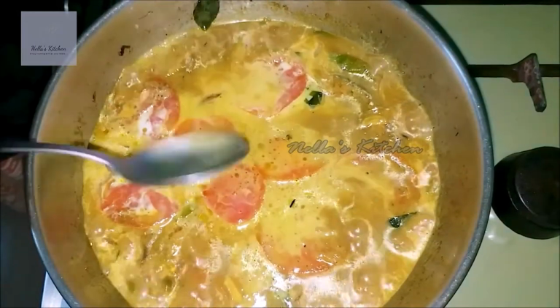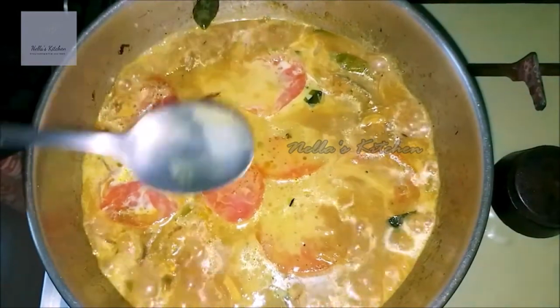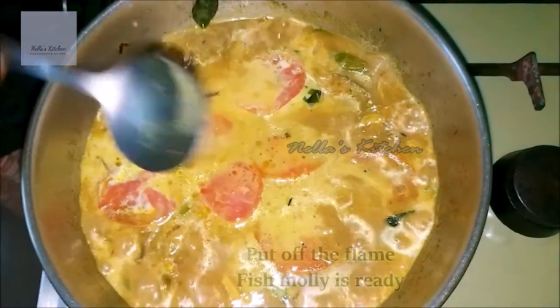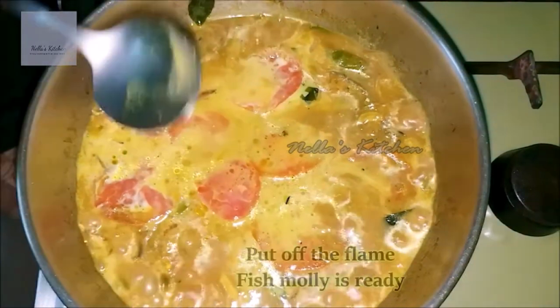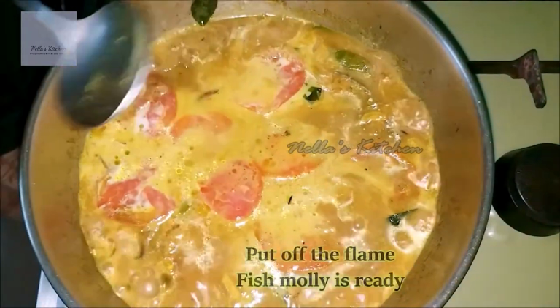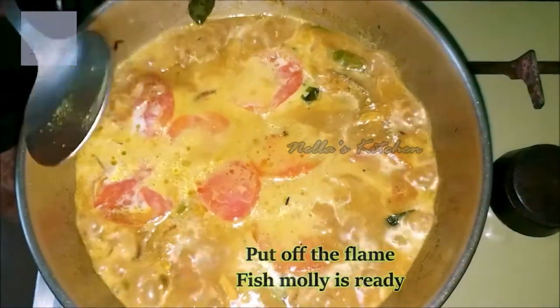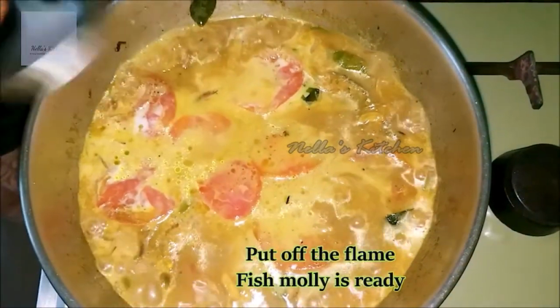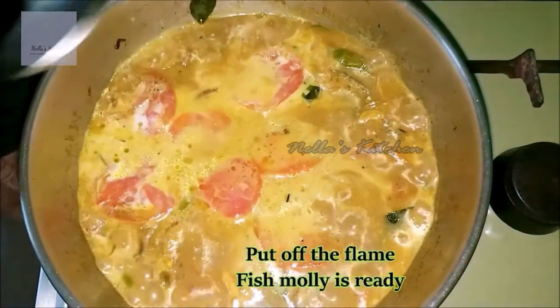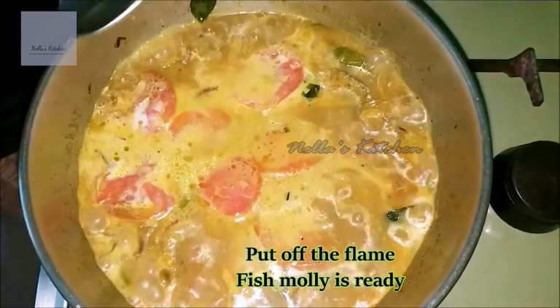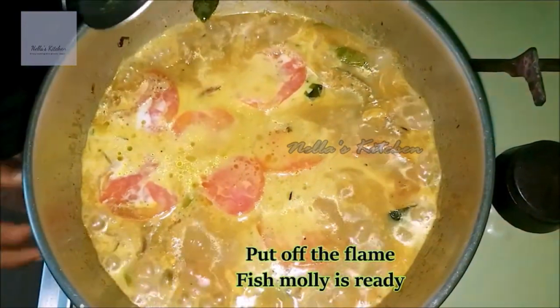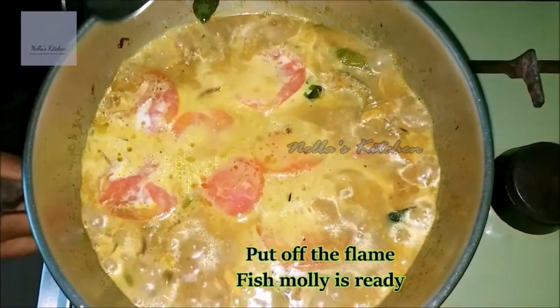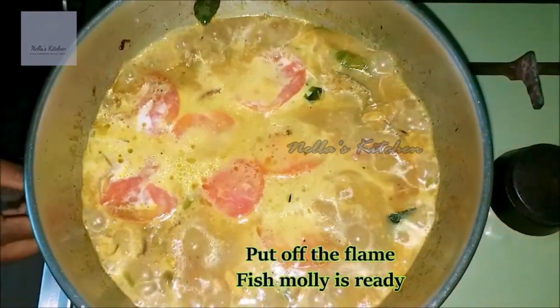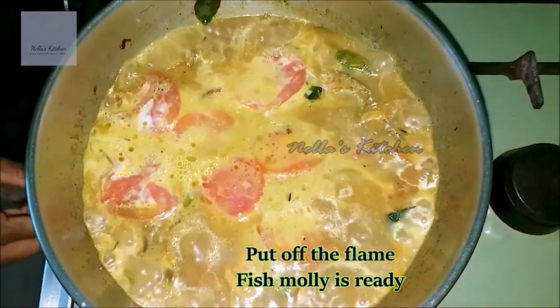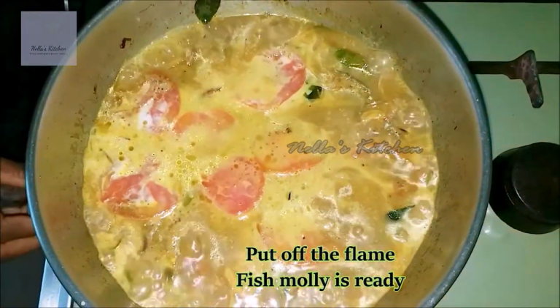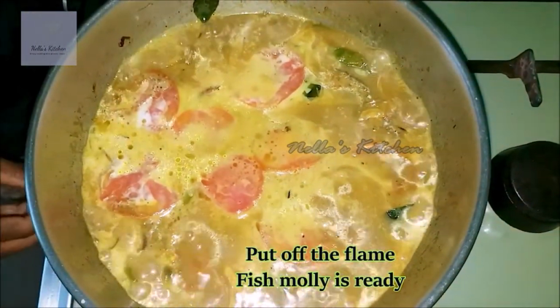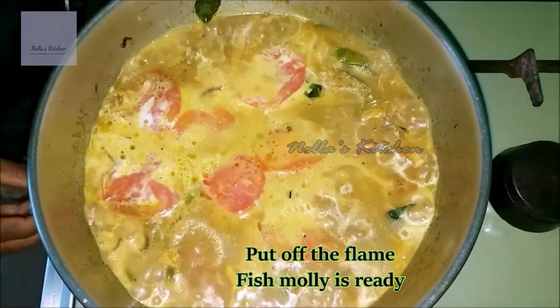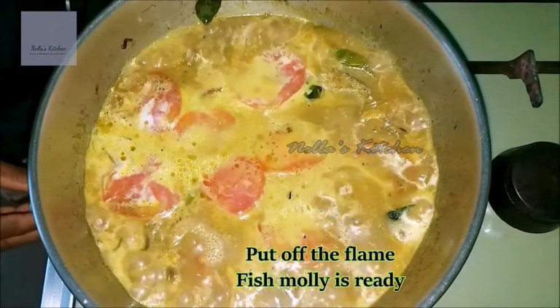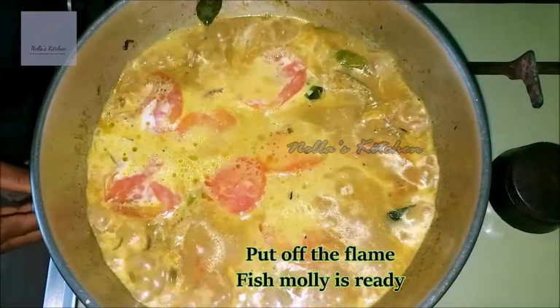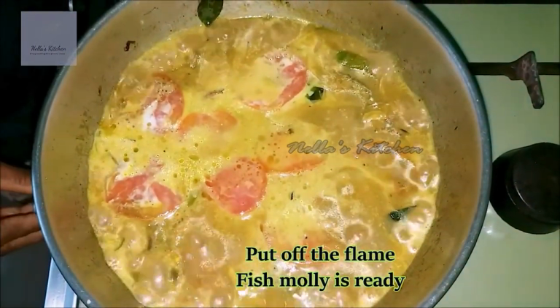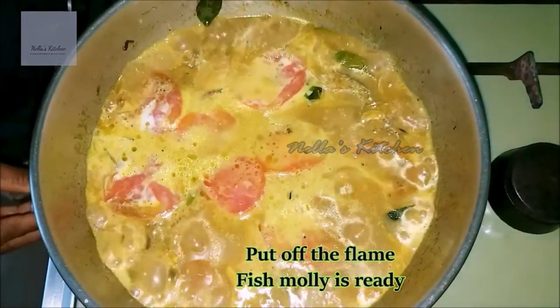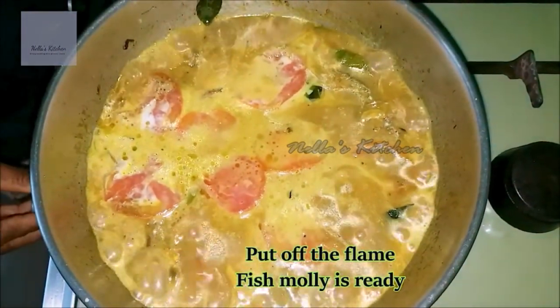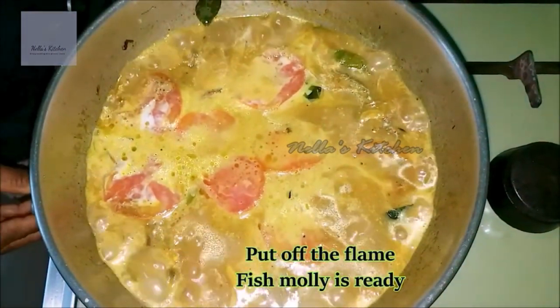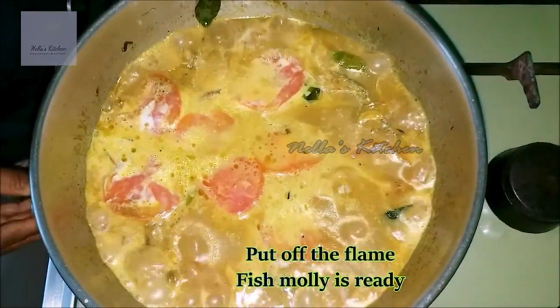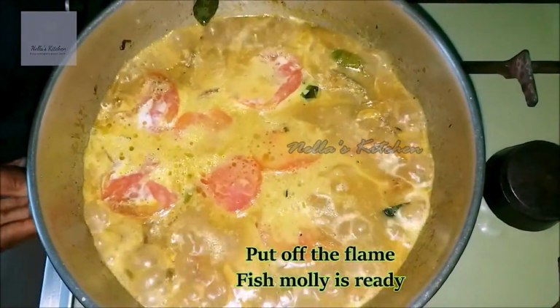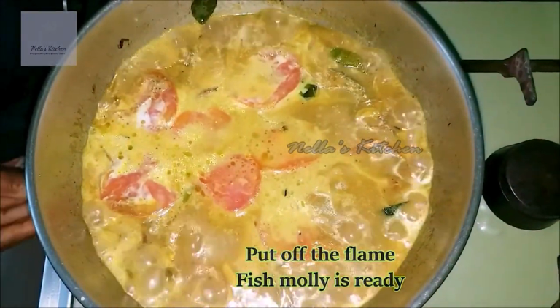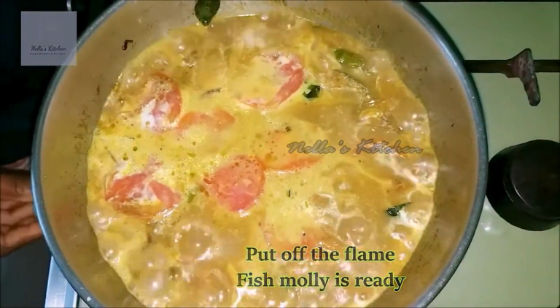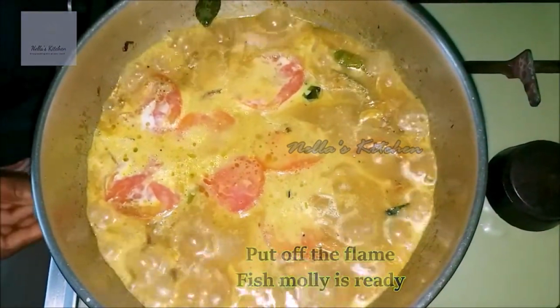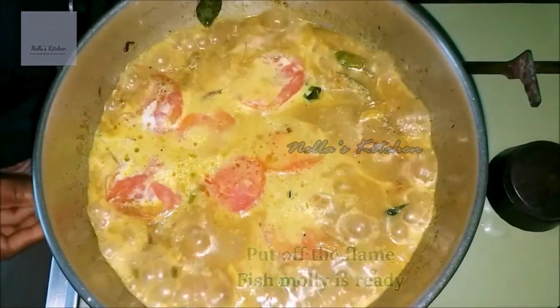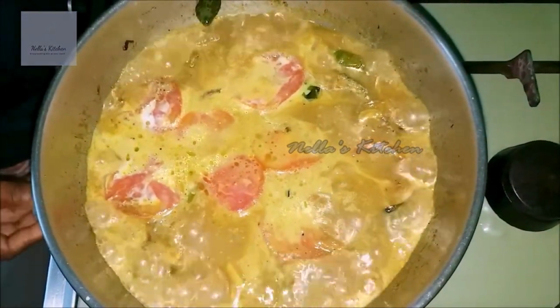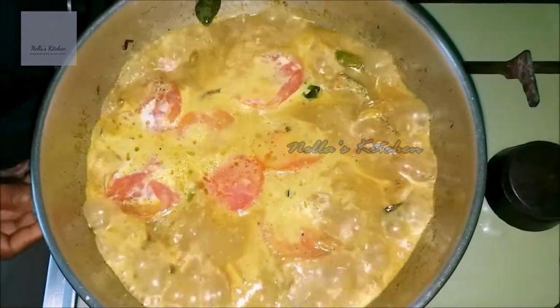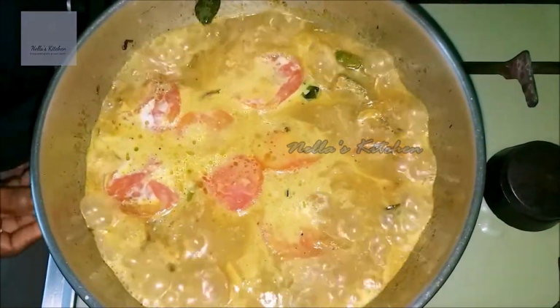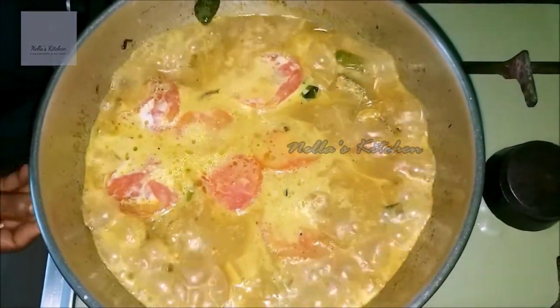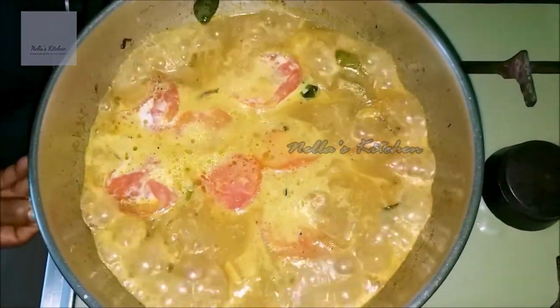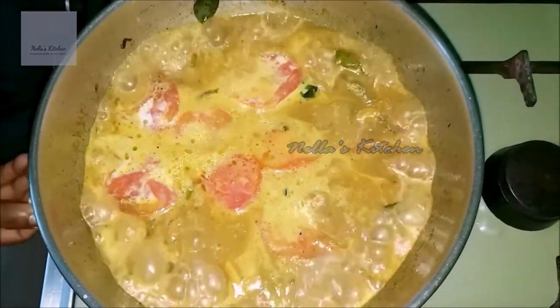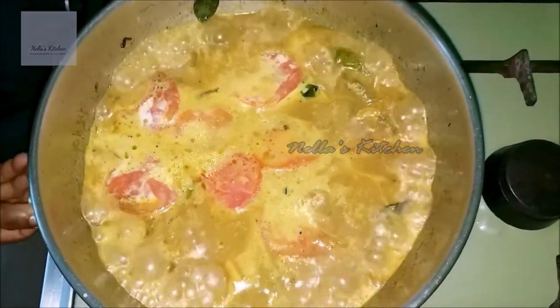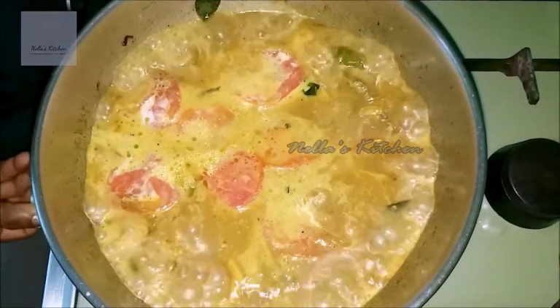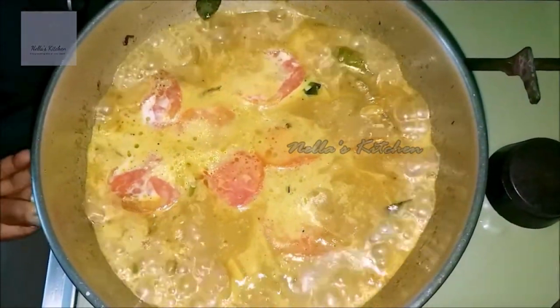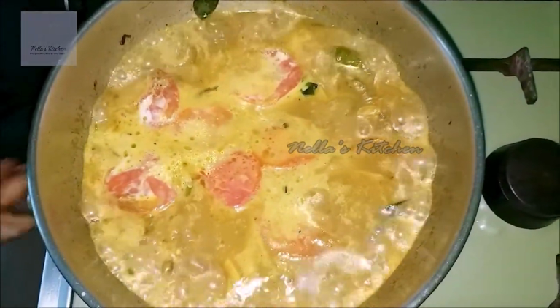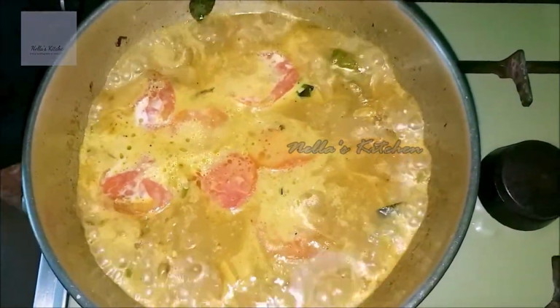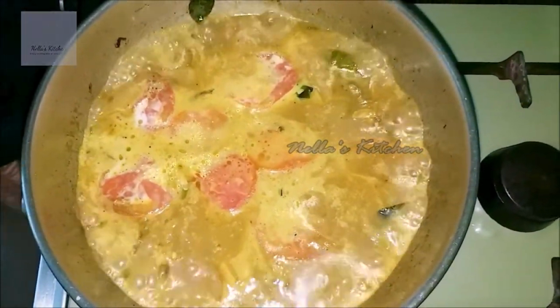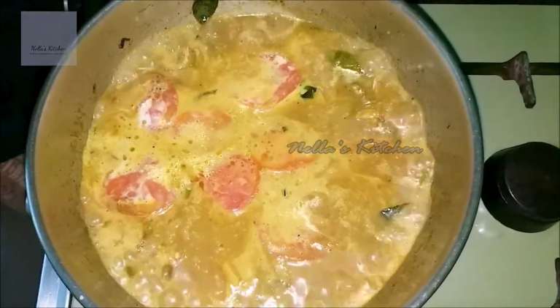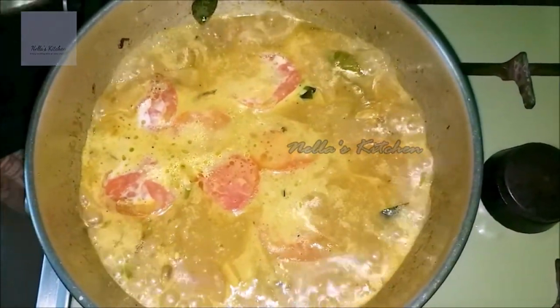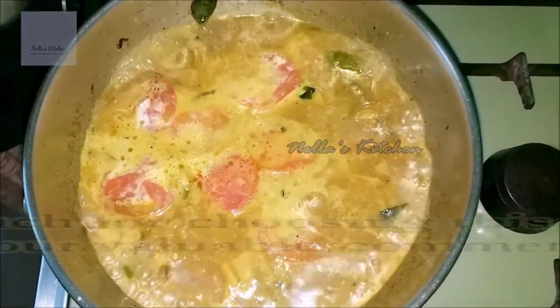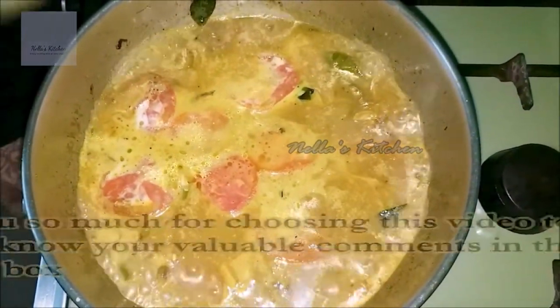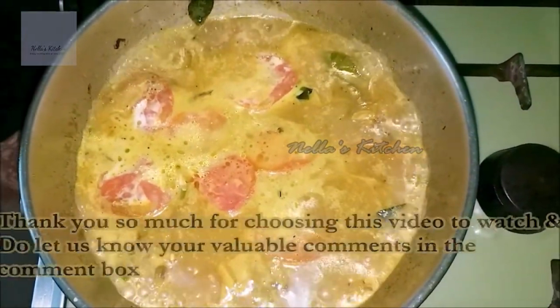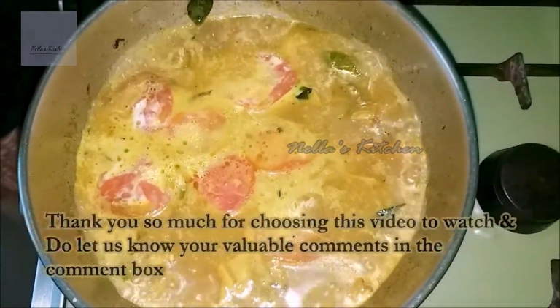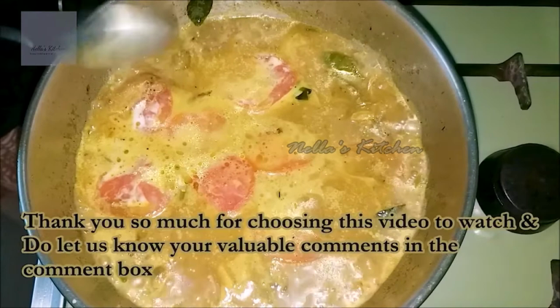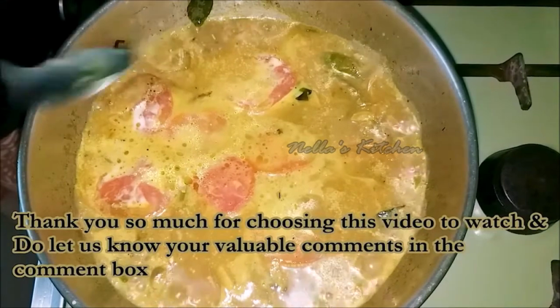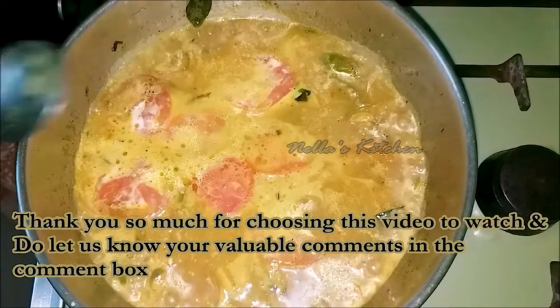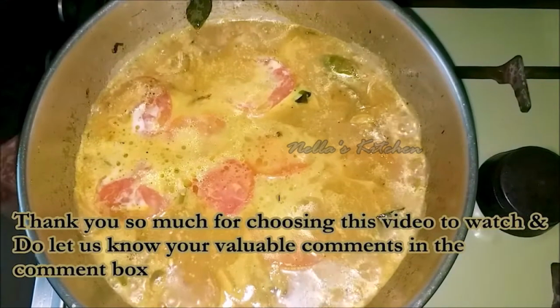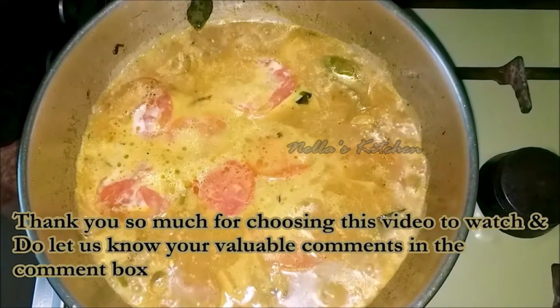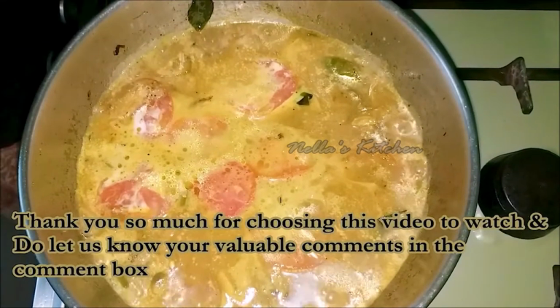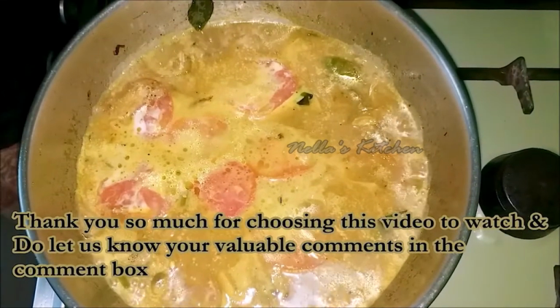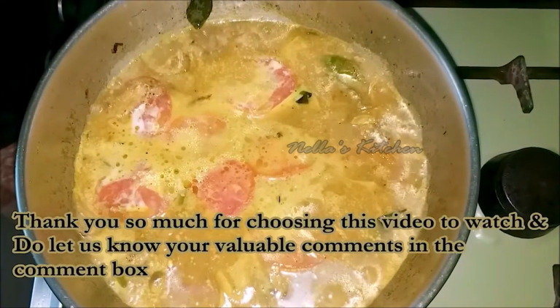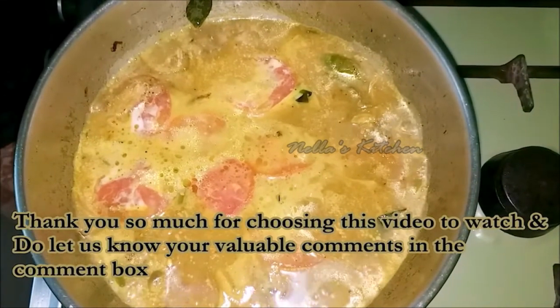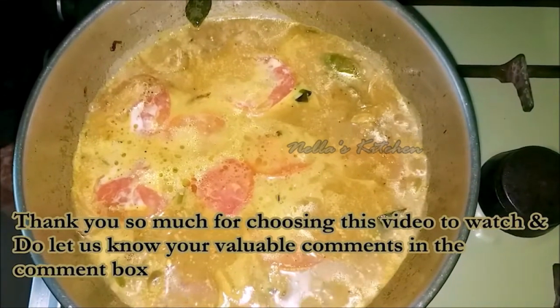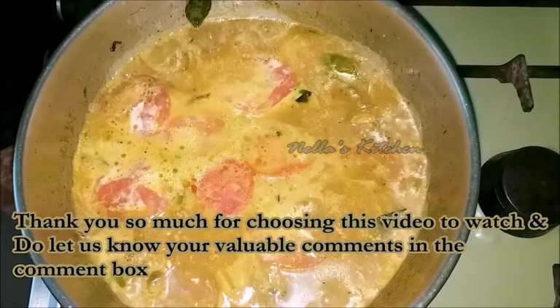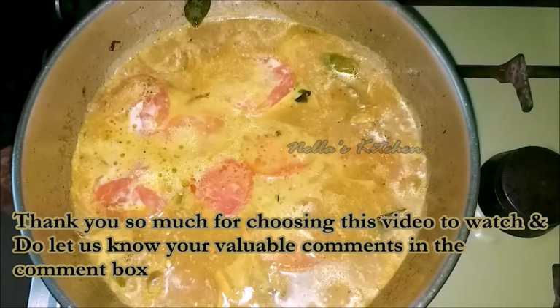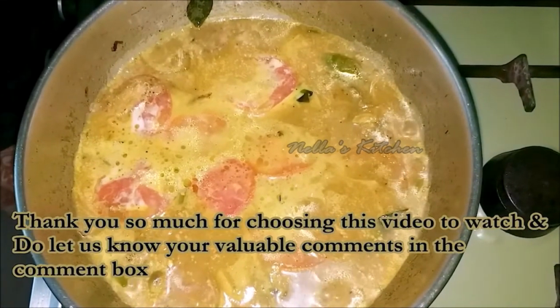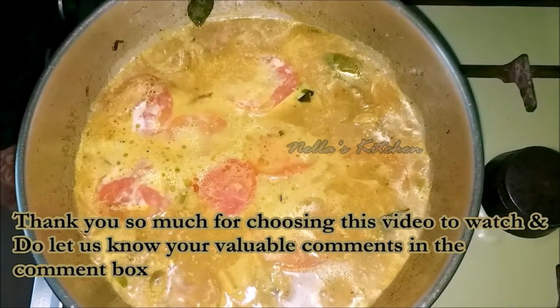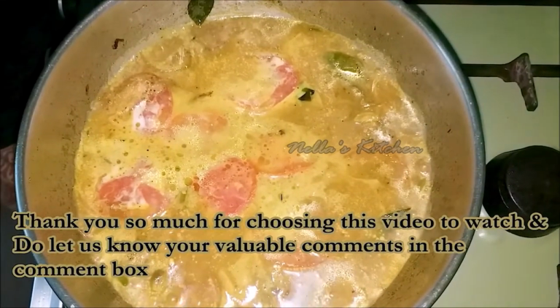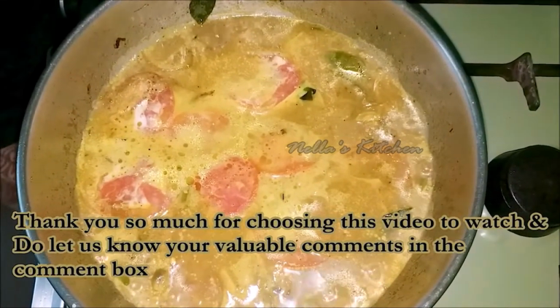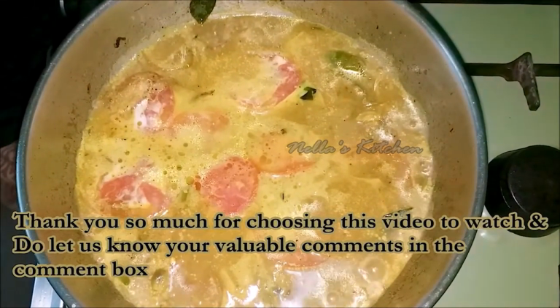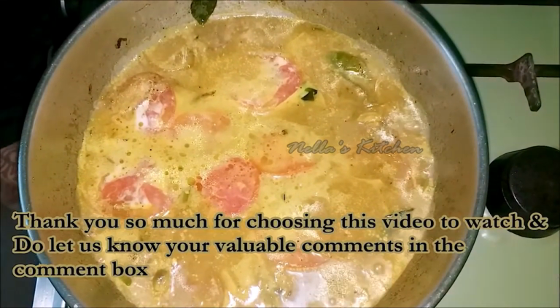I am ready to make the film. Thank you so much for watching — in Nella's Kitchen.